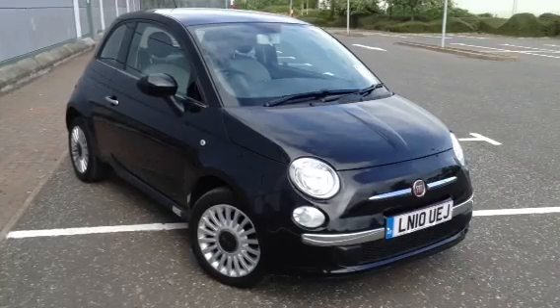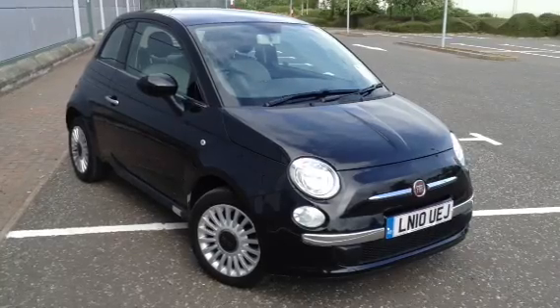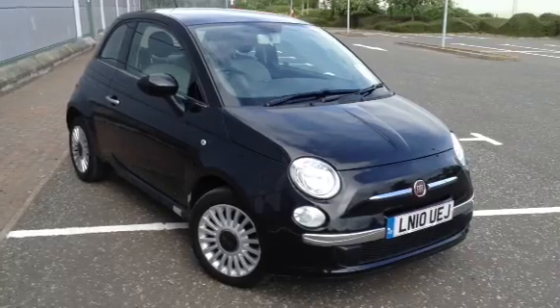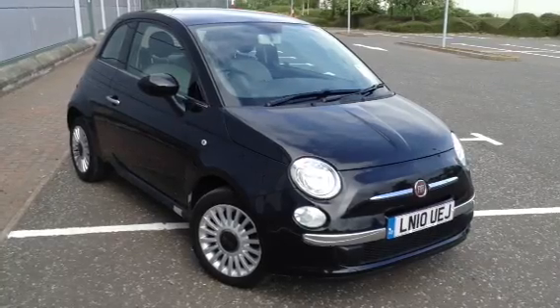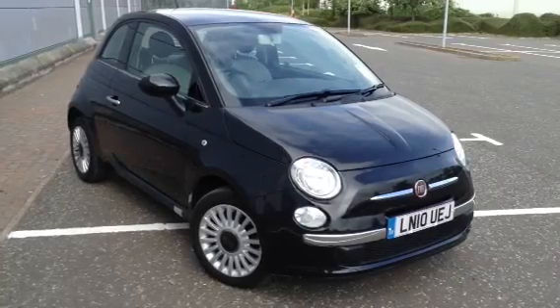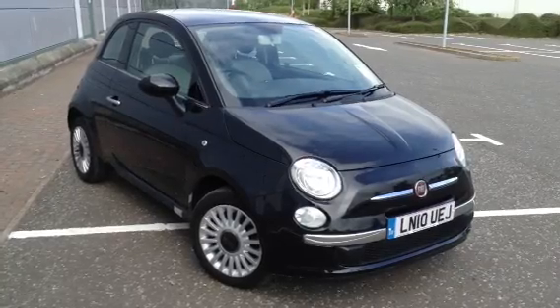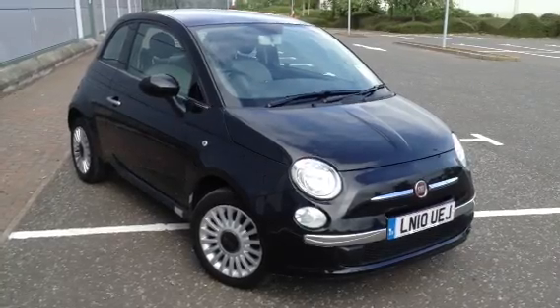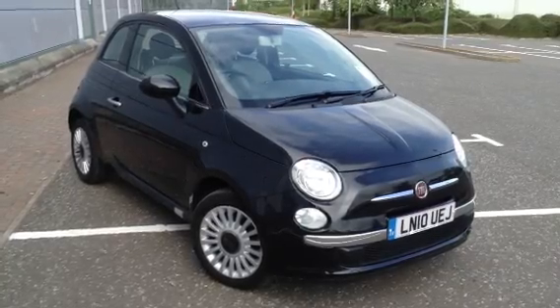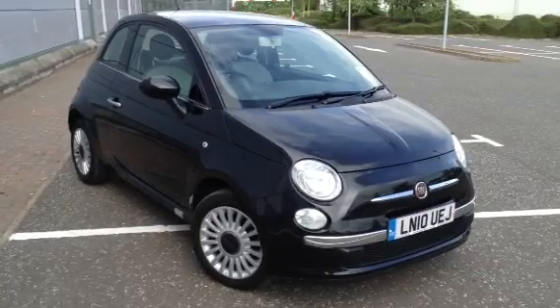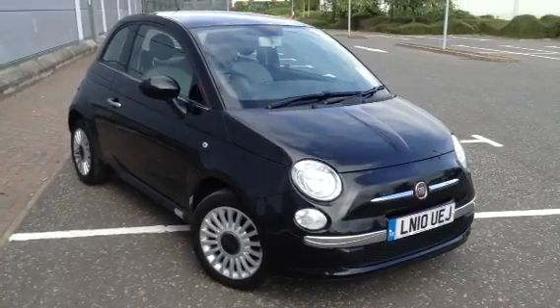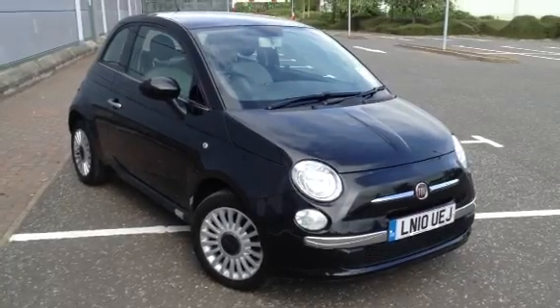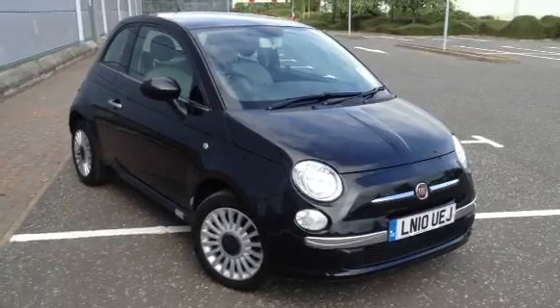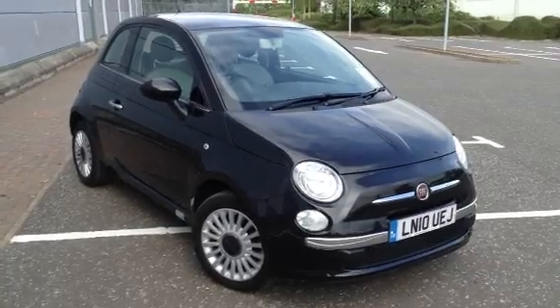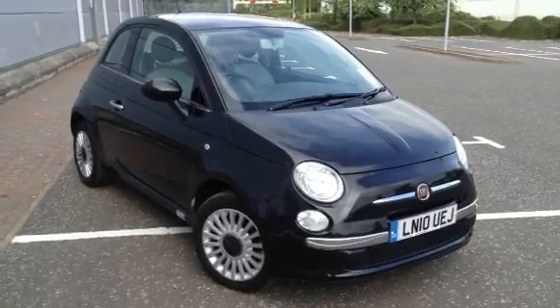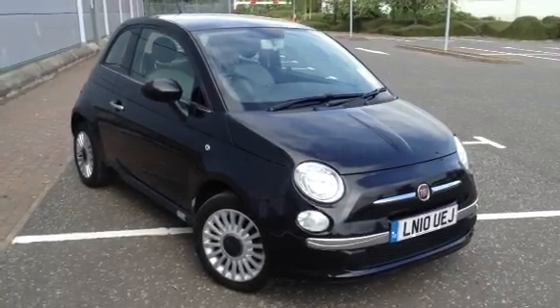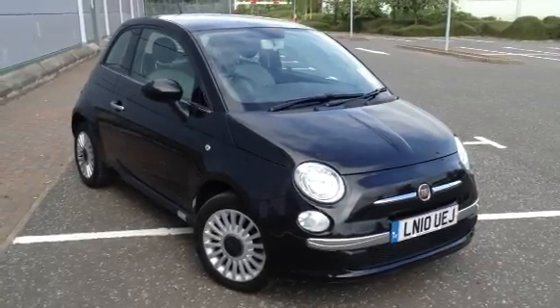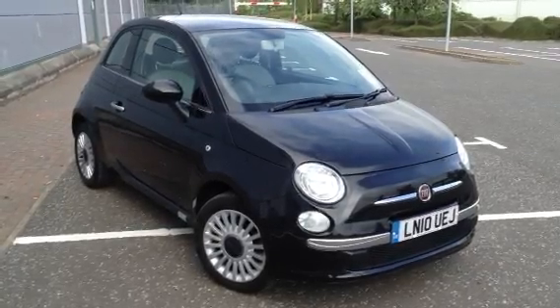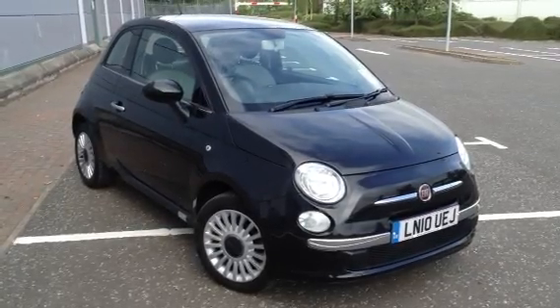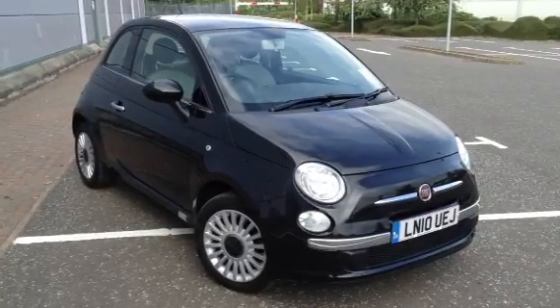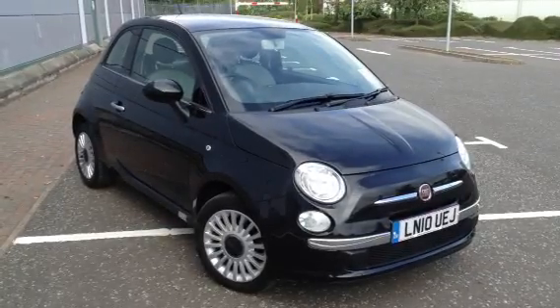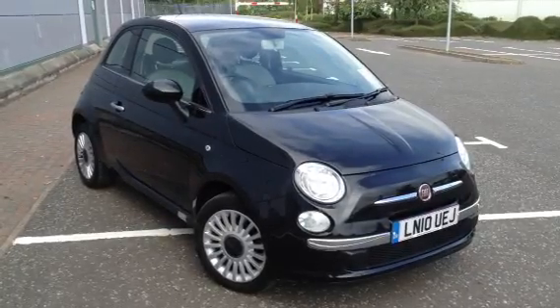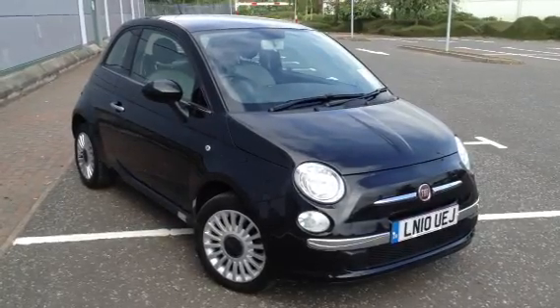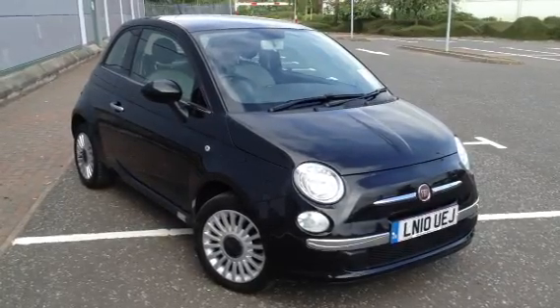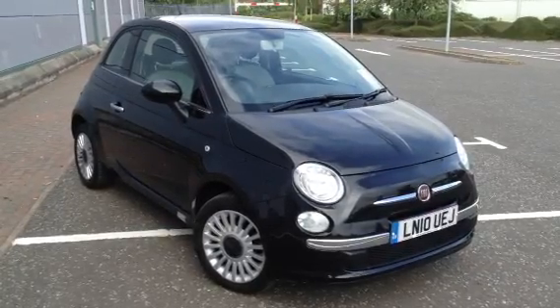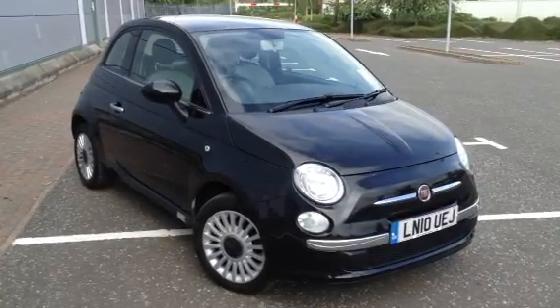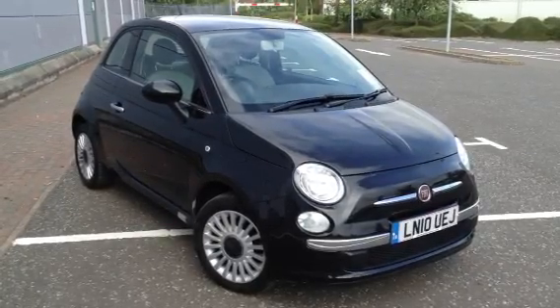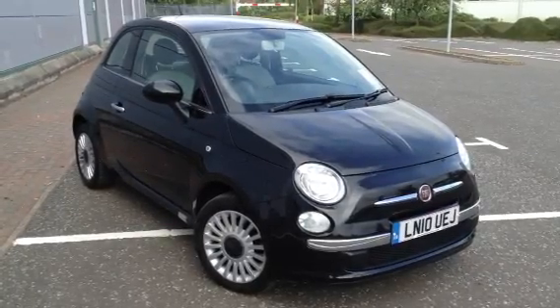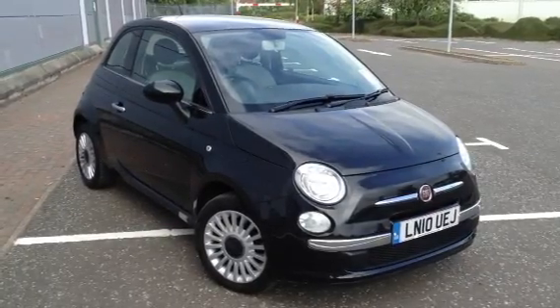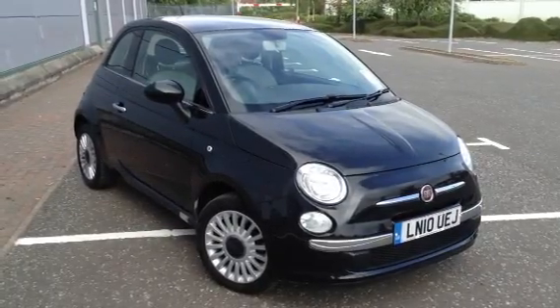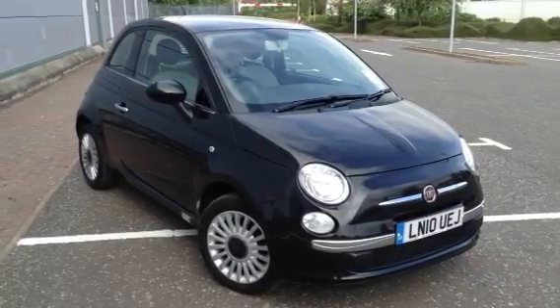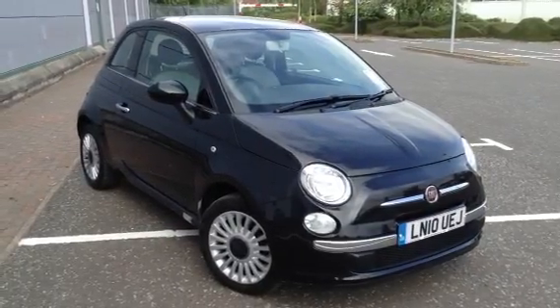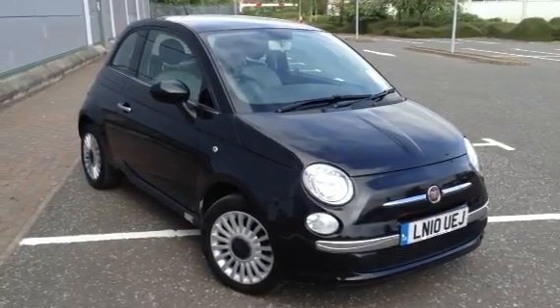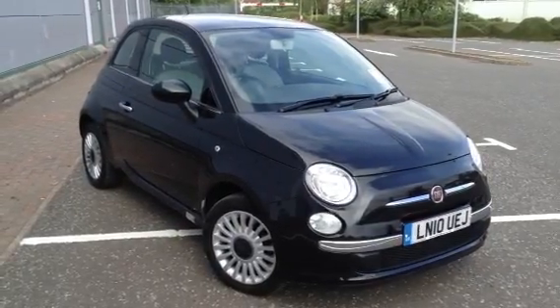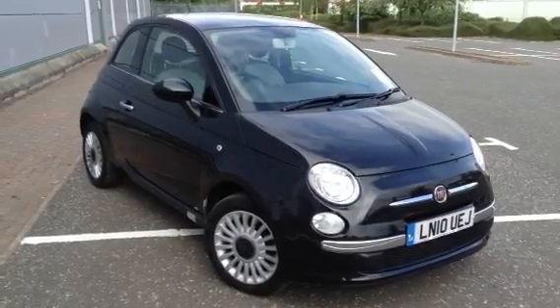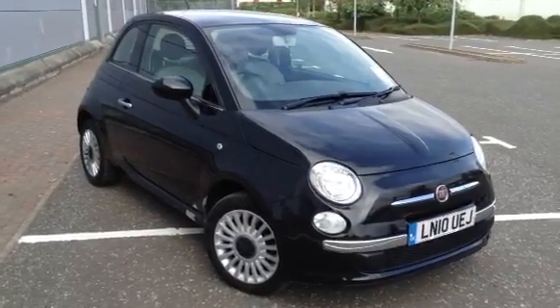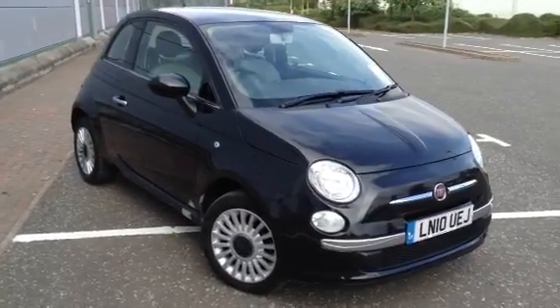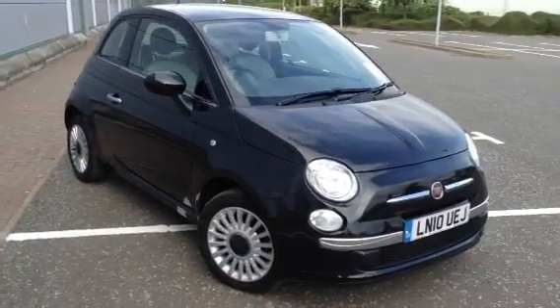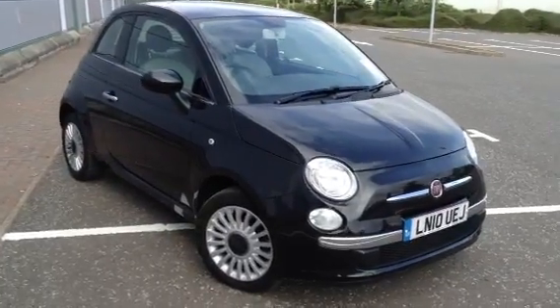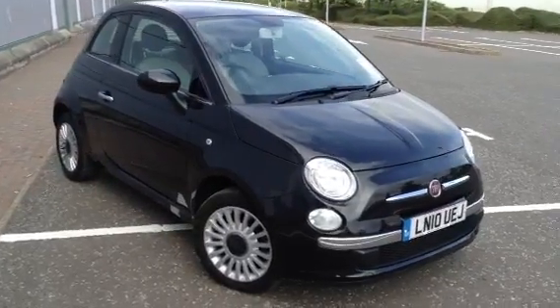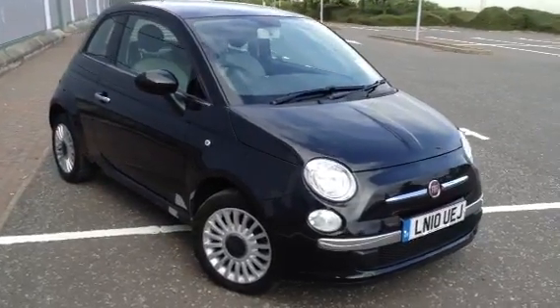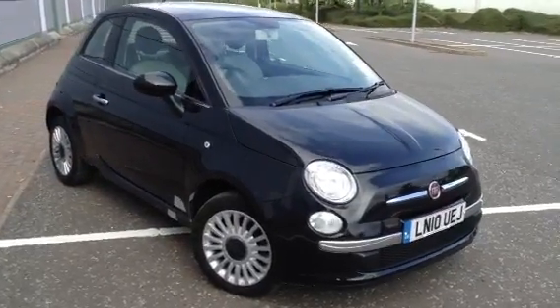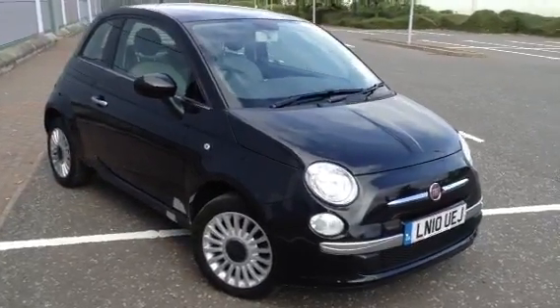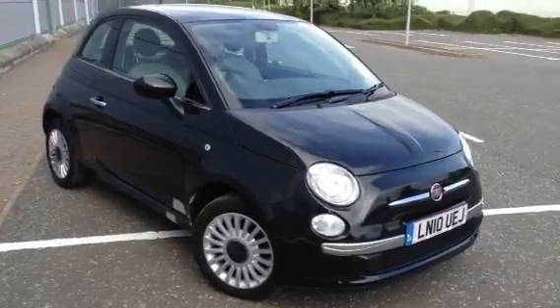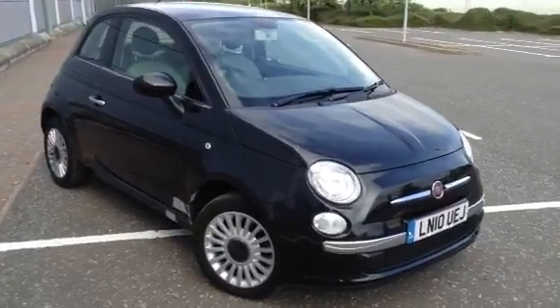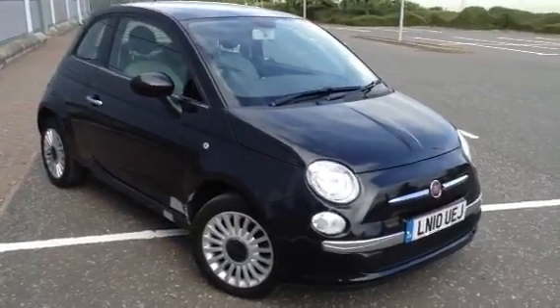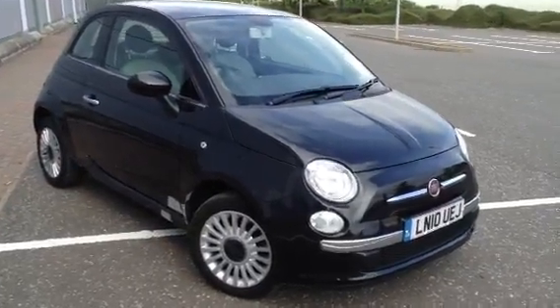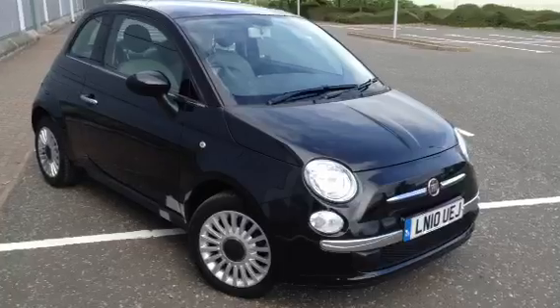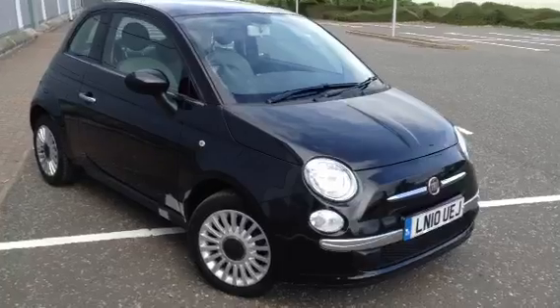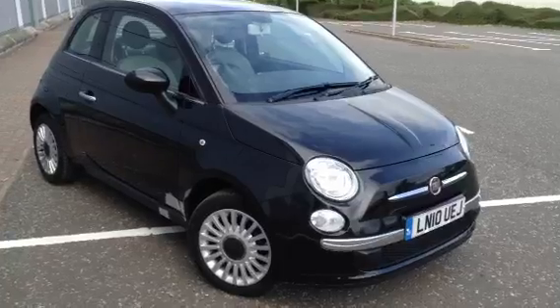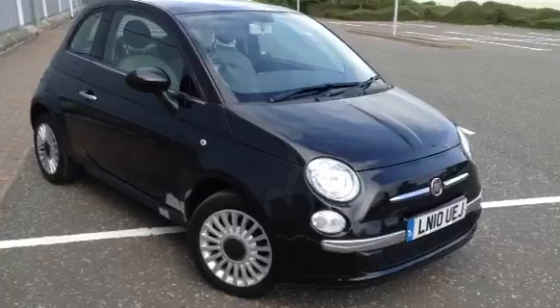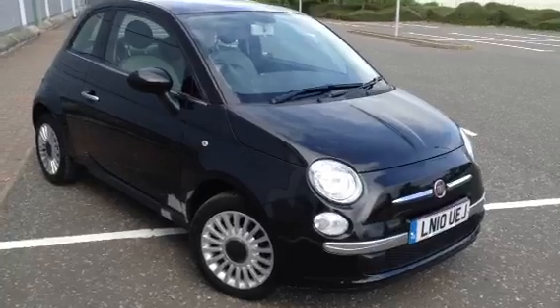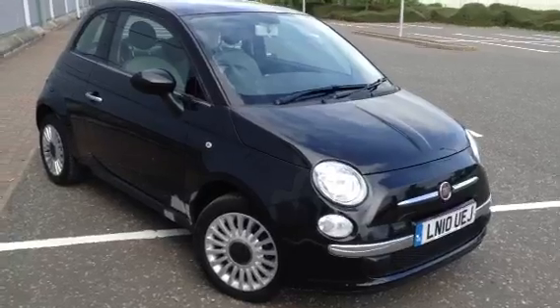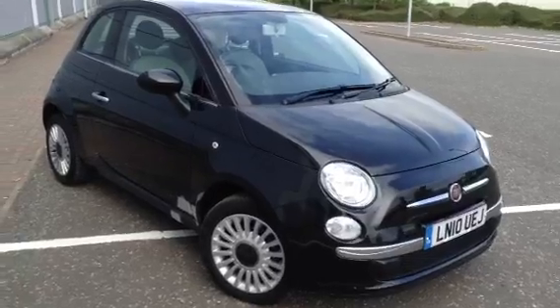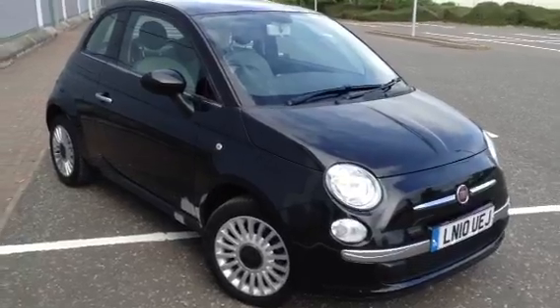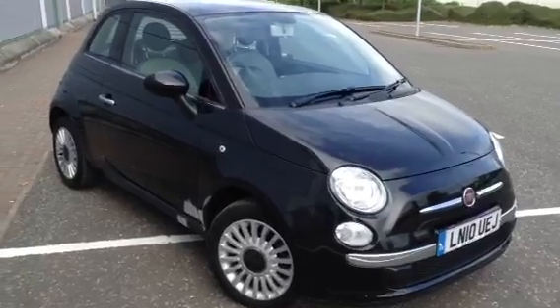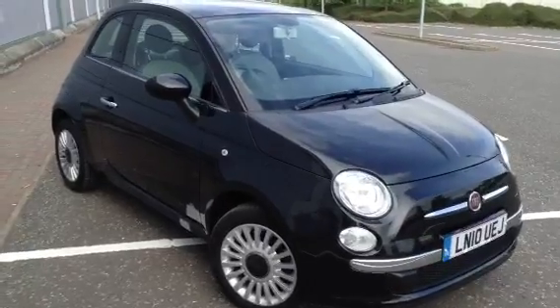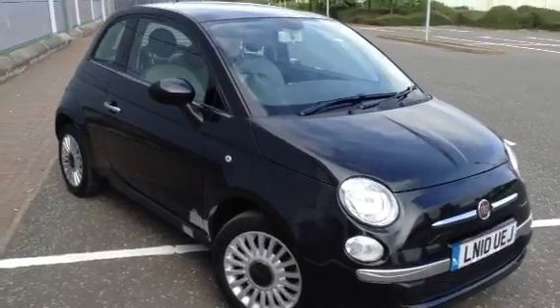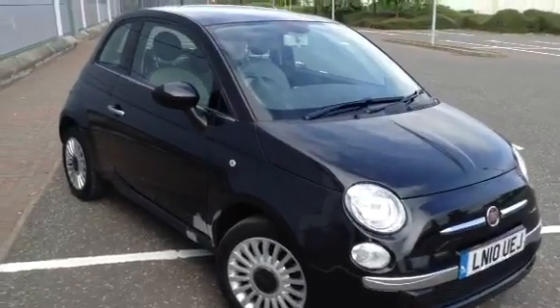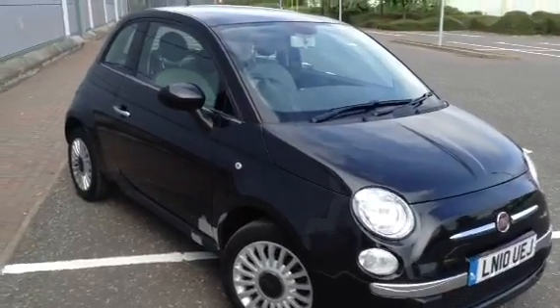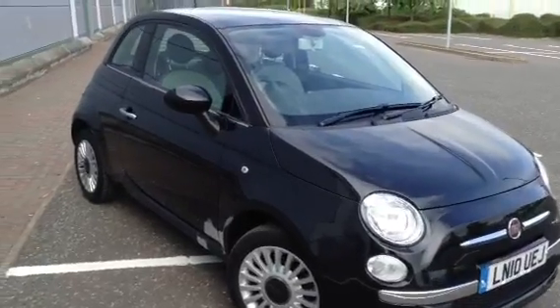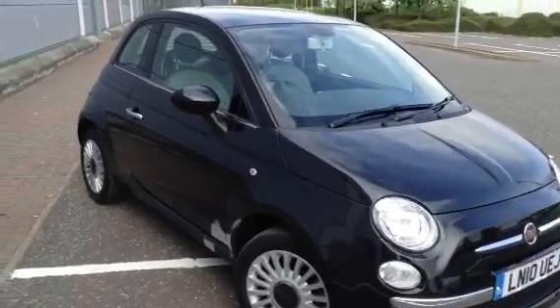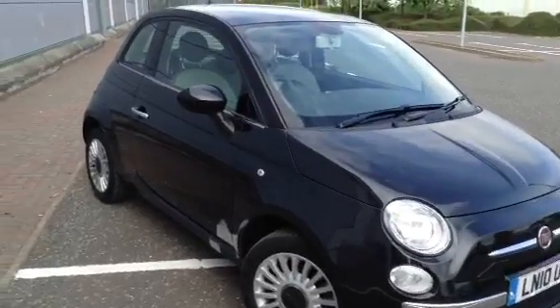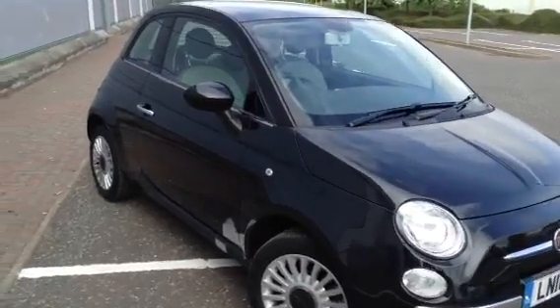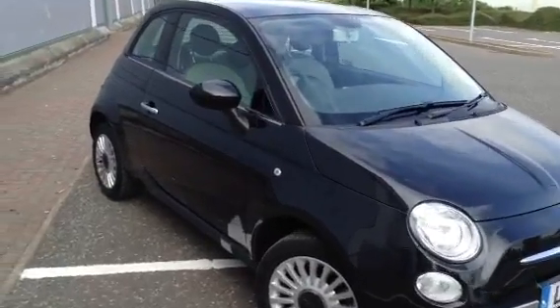Here we have a cheeky little 2010 Fiat 500 in black. The car is in great condition for its age, as you'll see in the video.